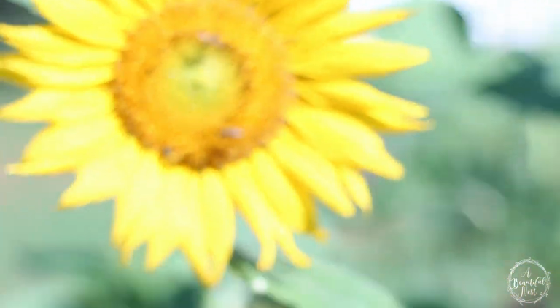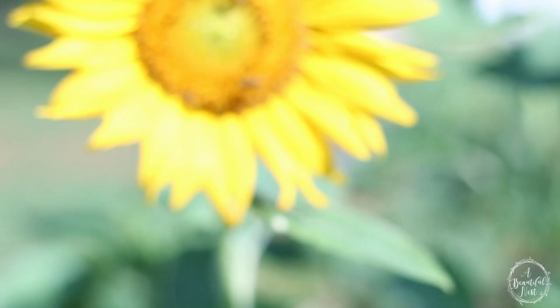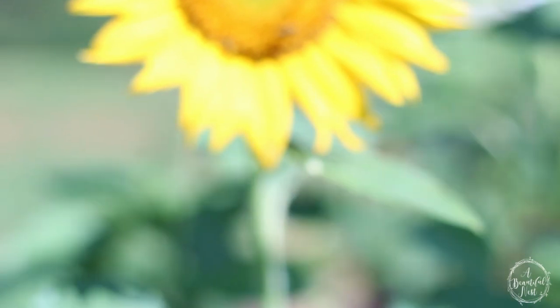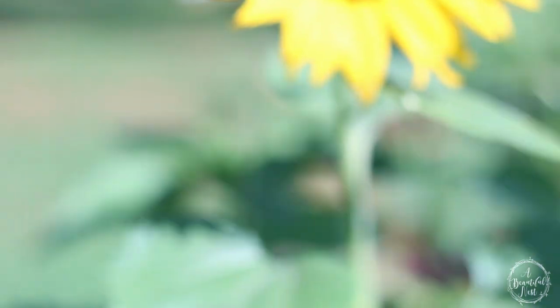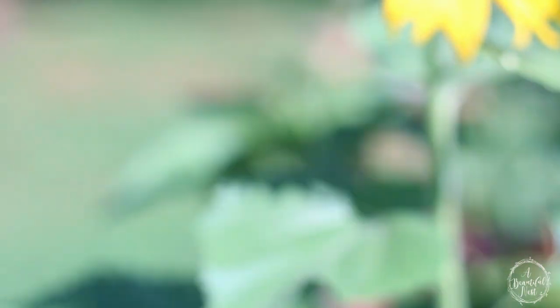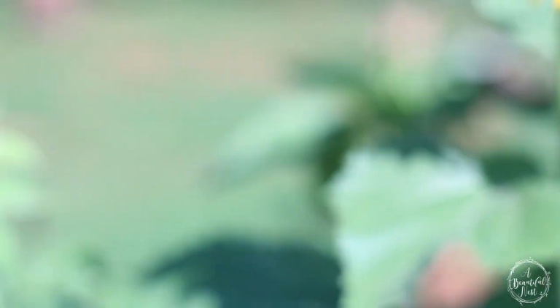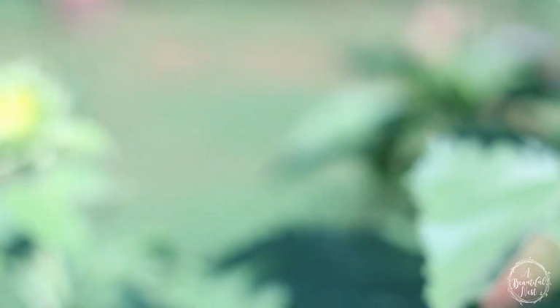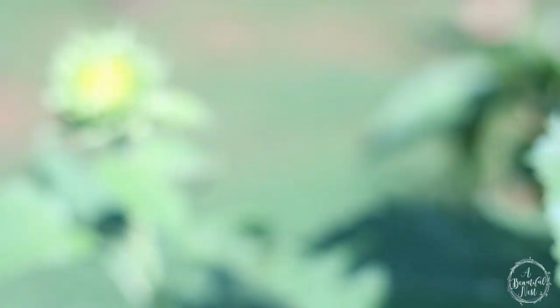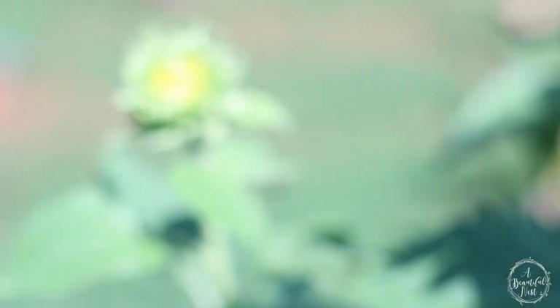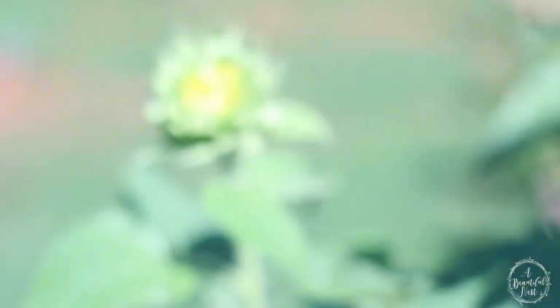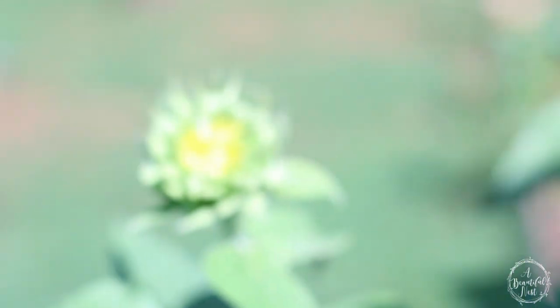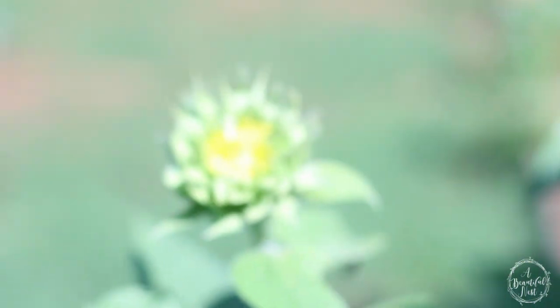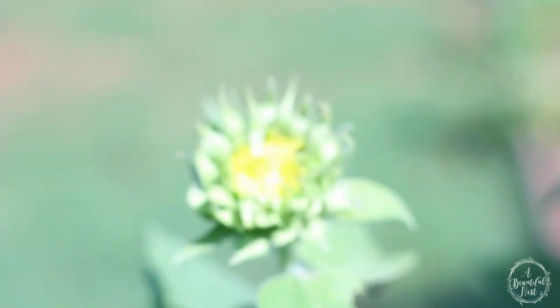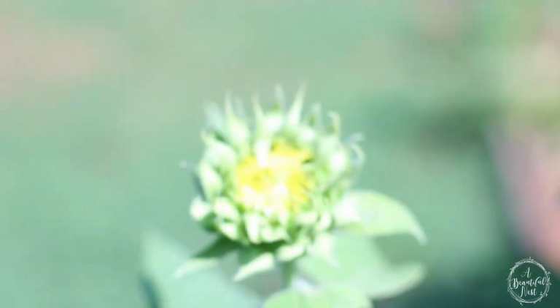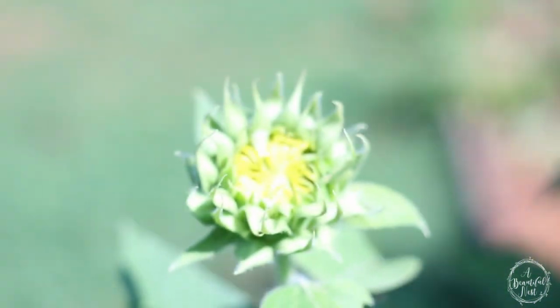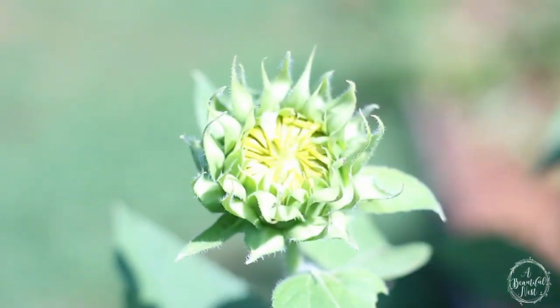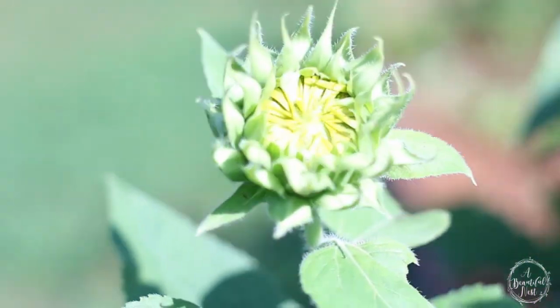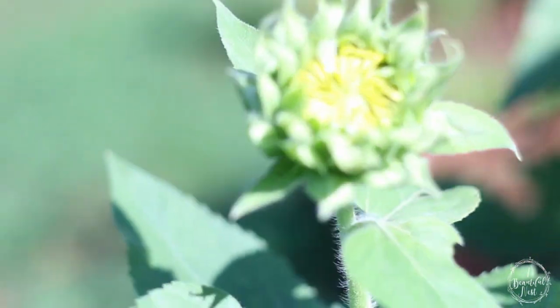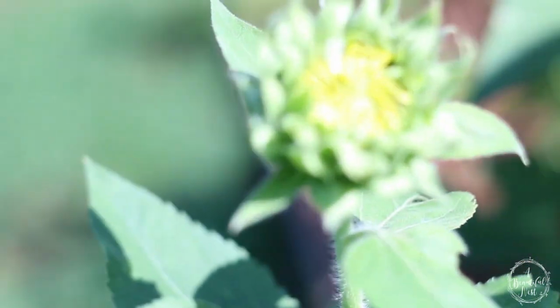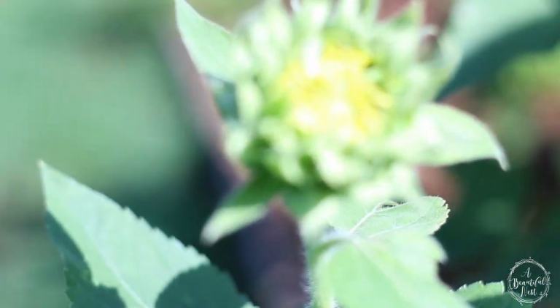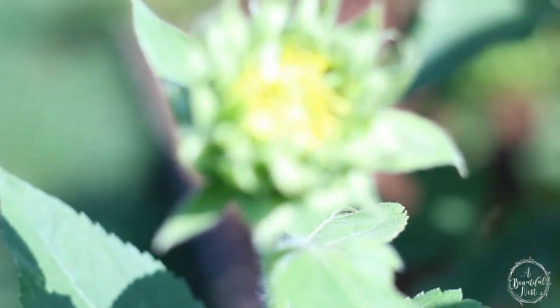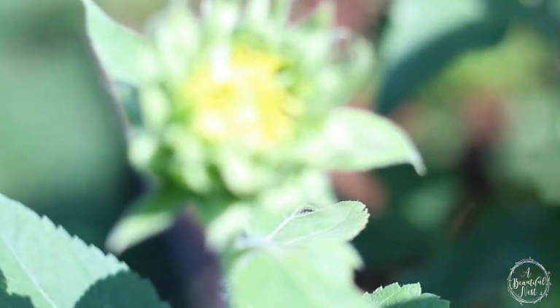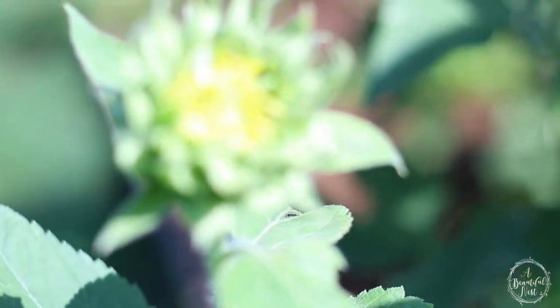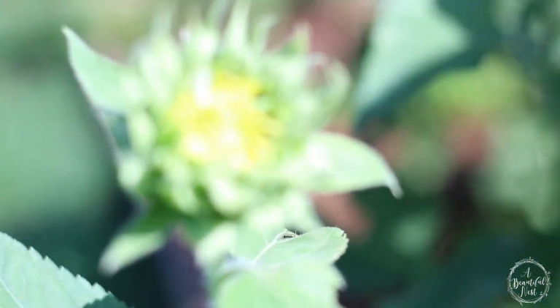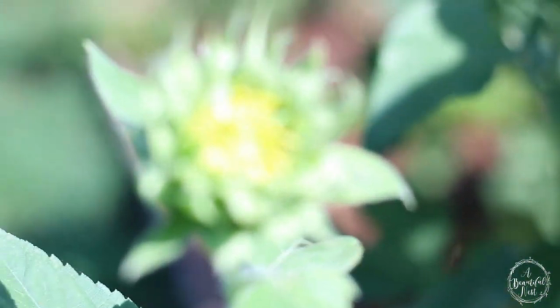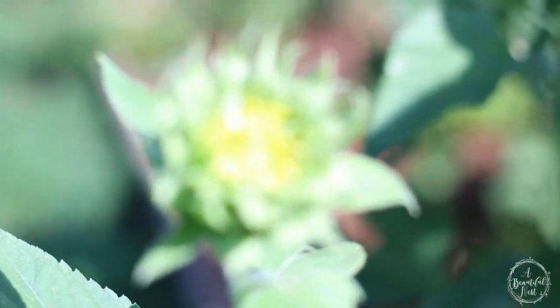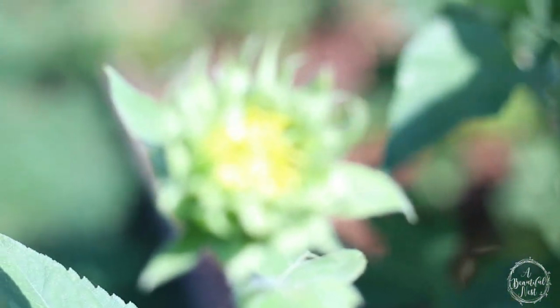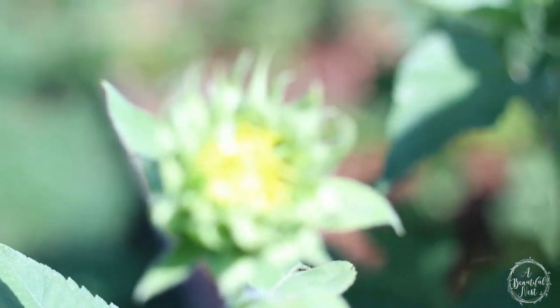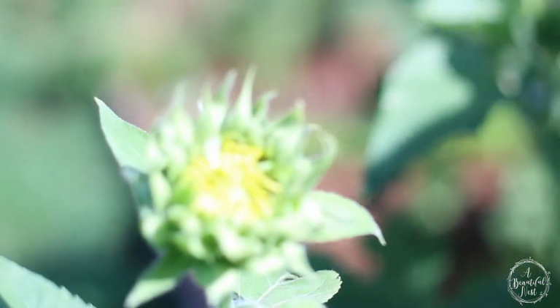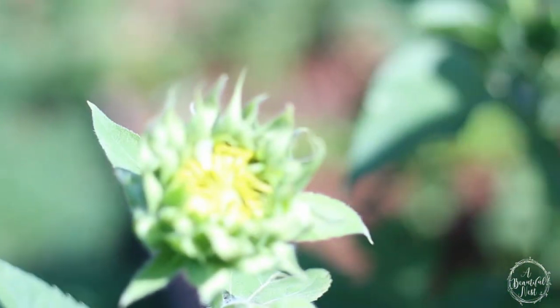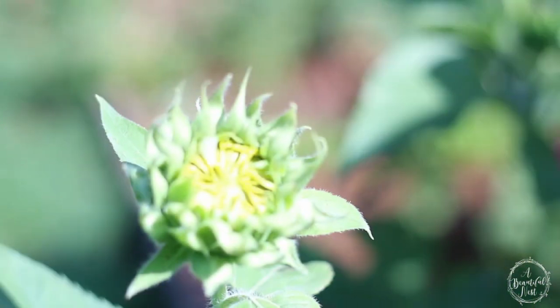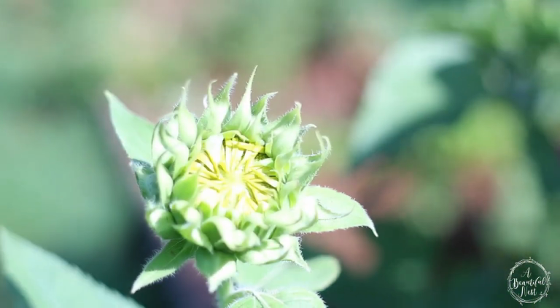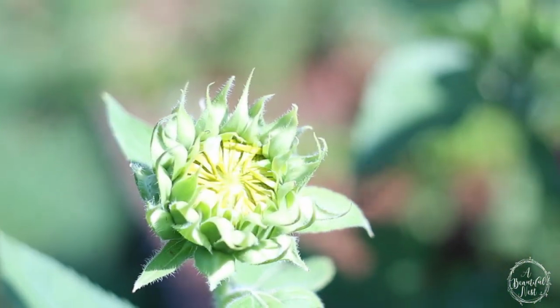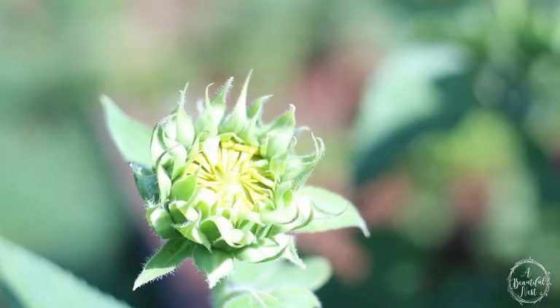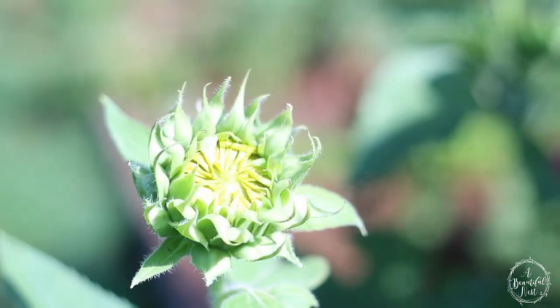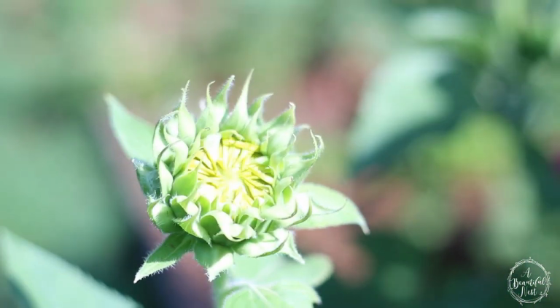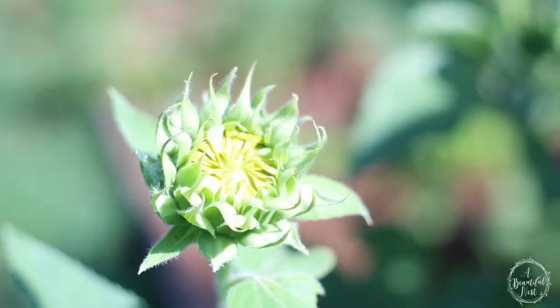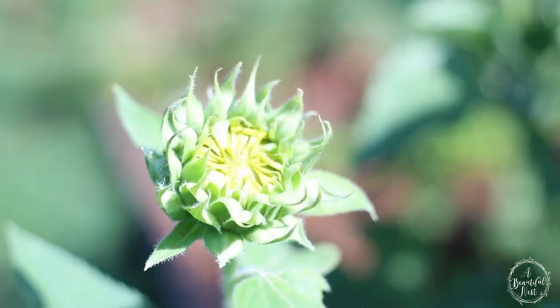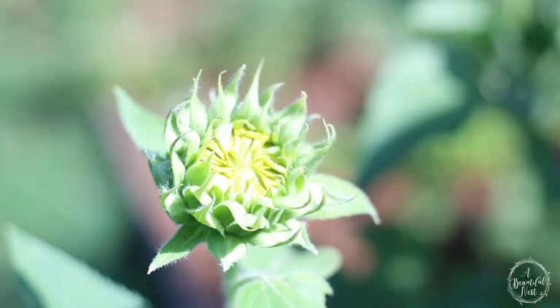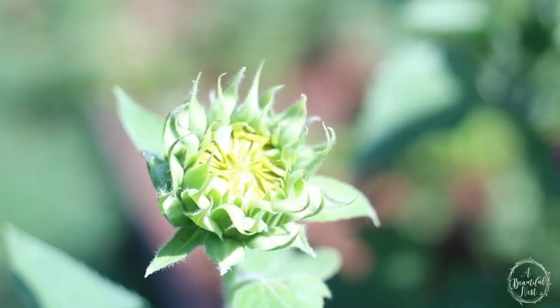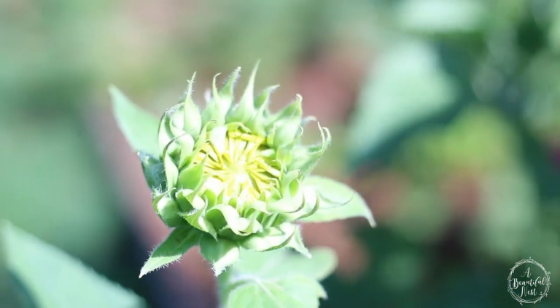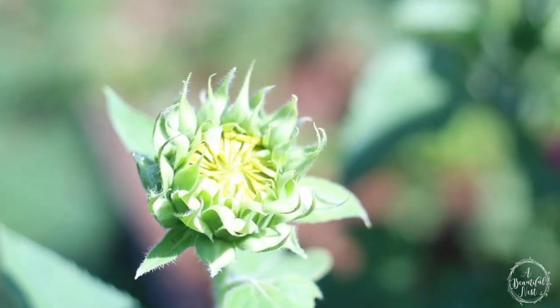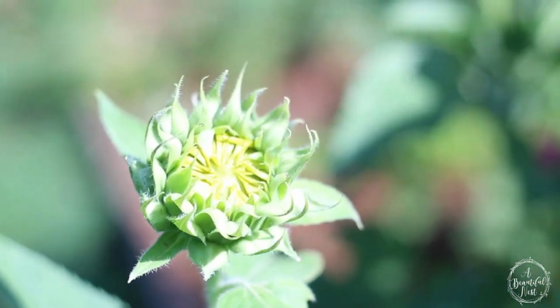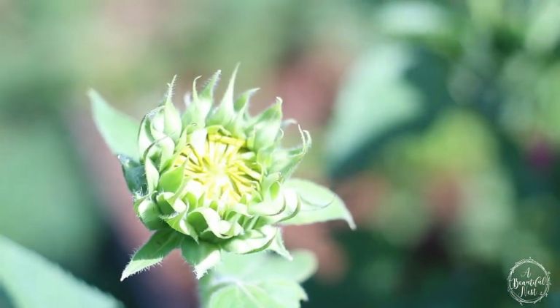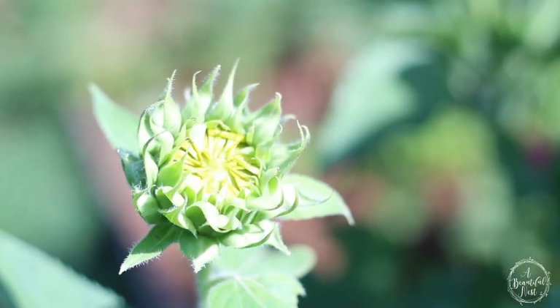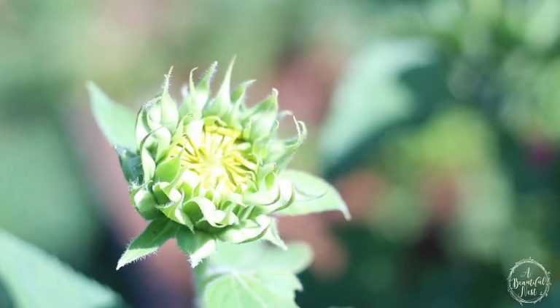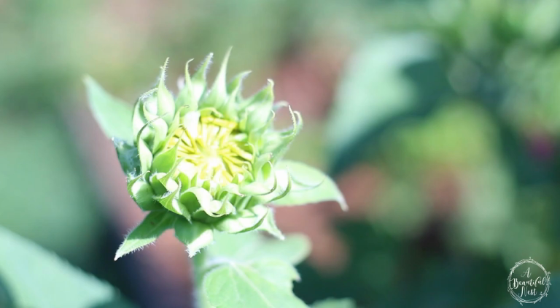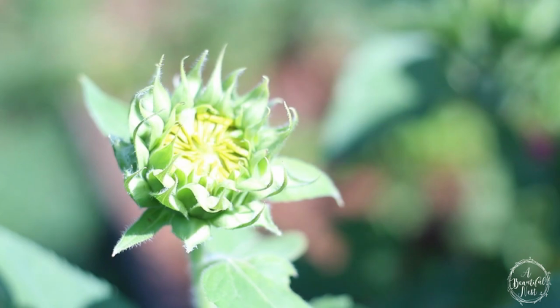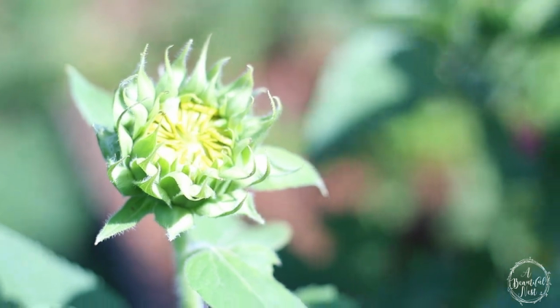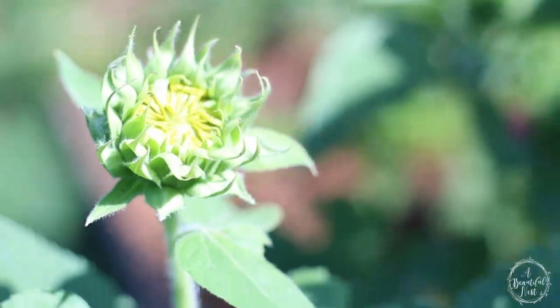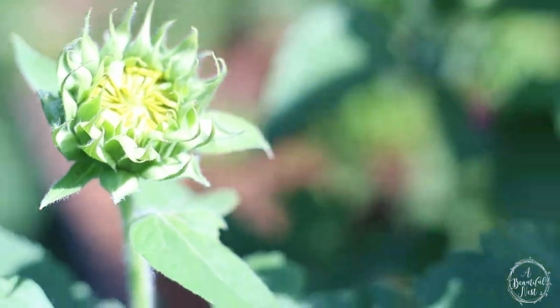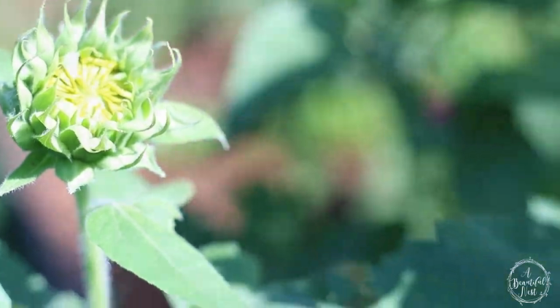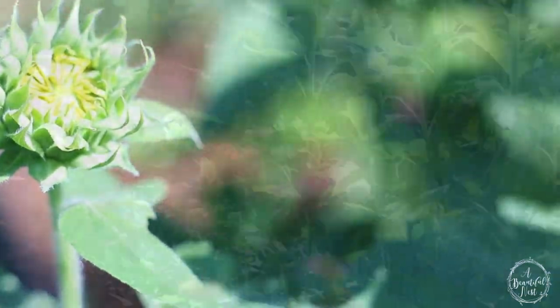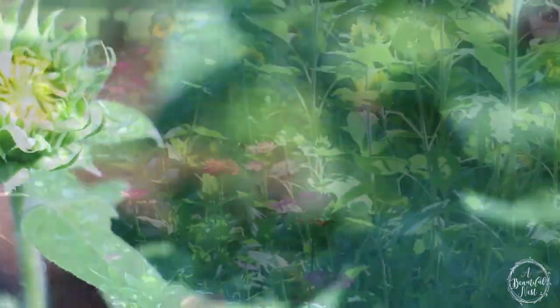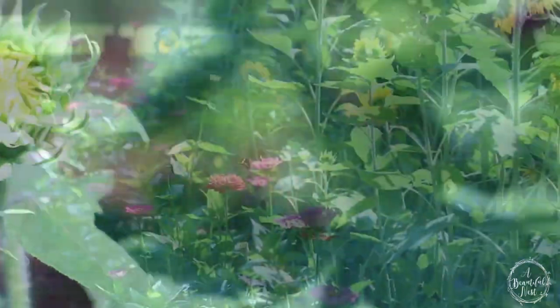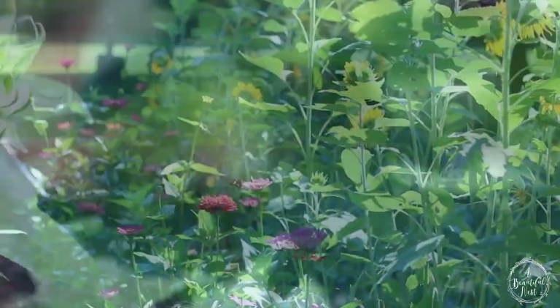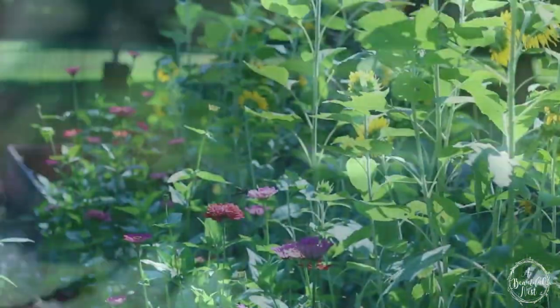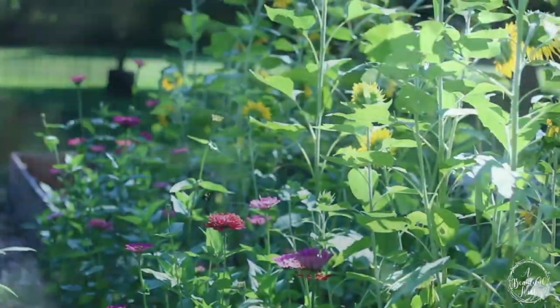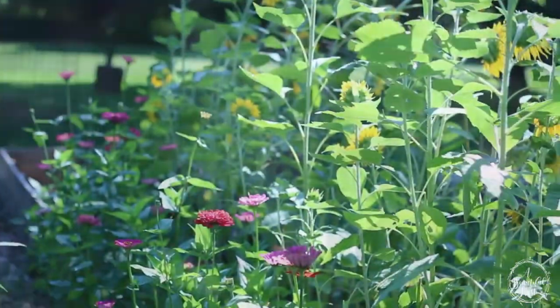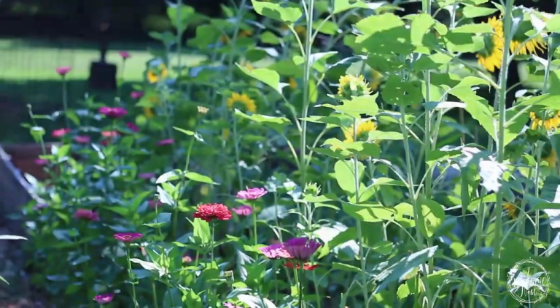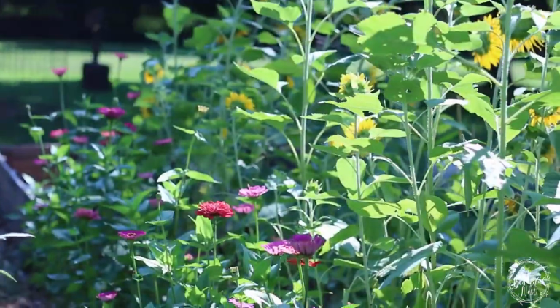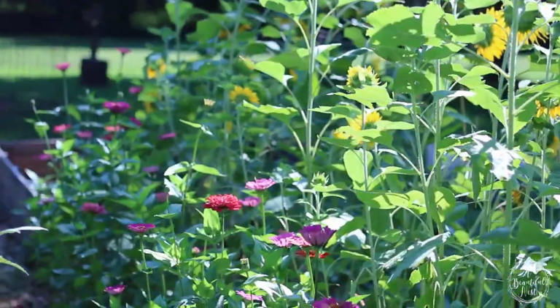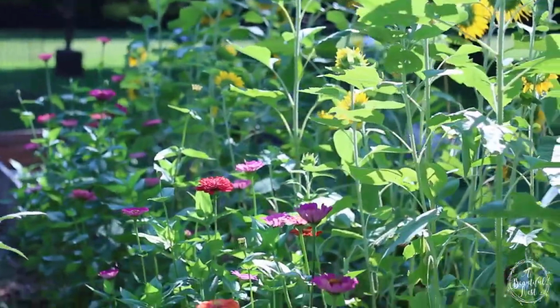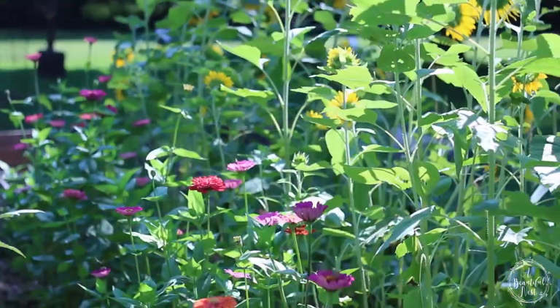The closer you grow your sunflowers, the smaller your blooms will be, and the more you space them apart, the bigger the bloom will be.